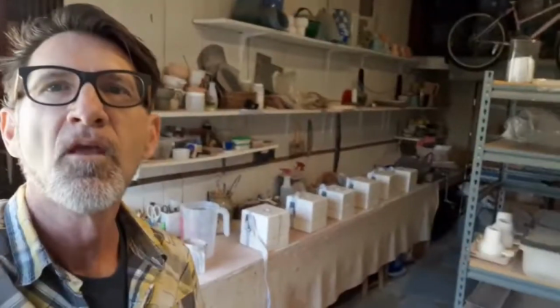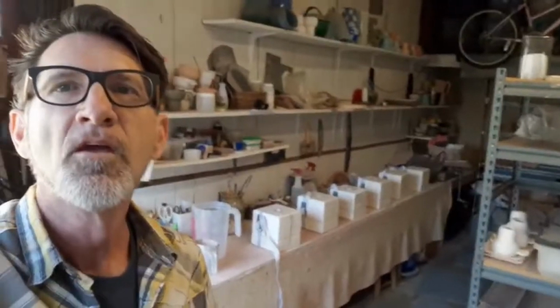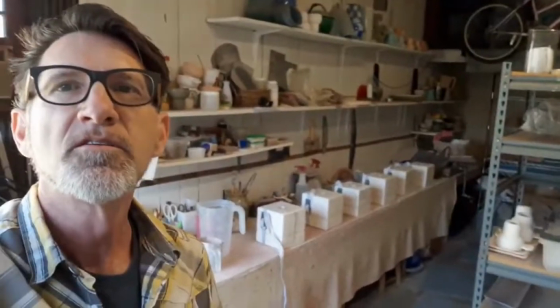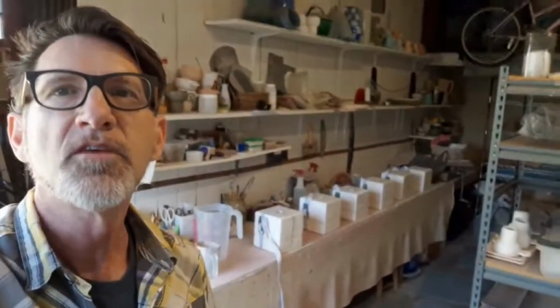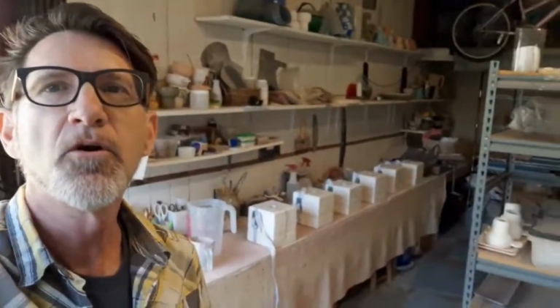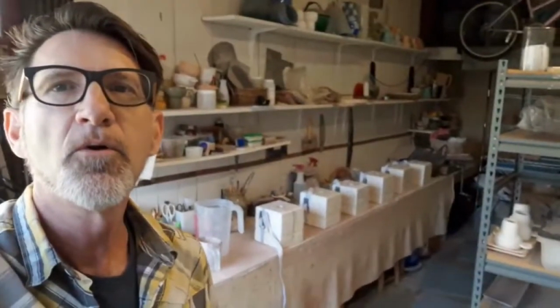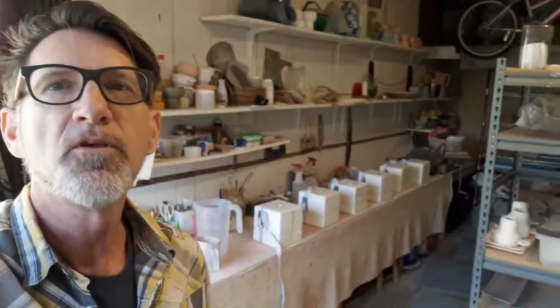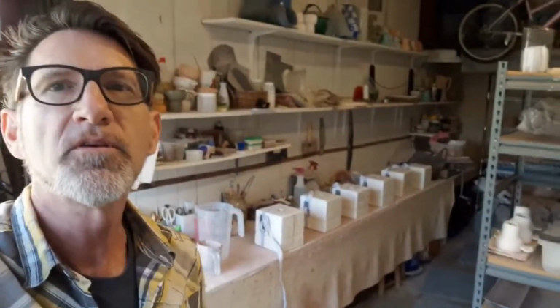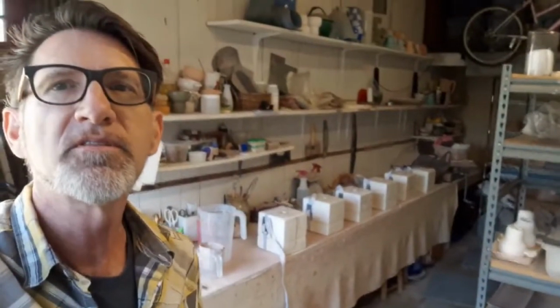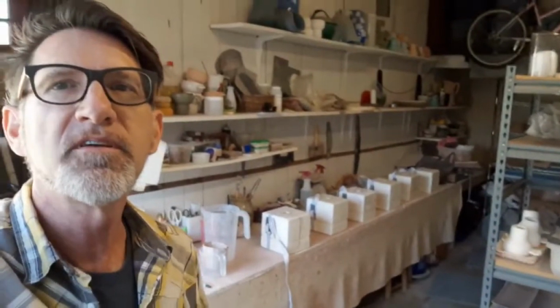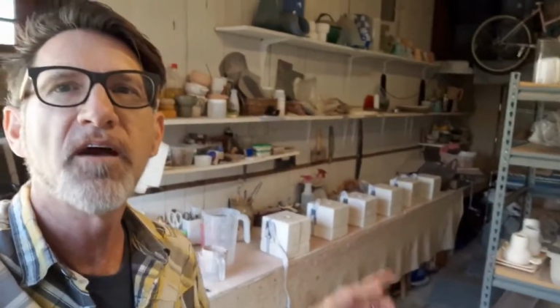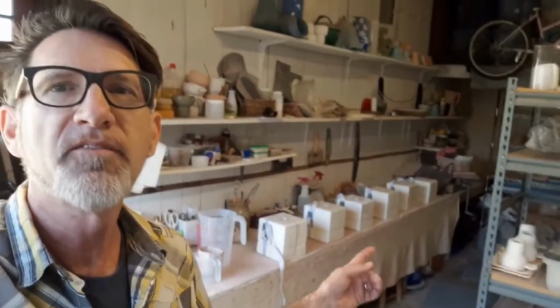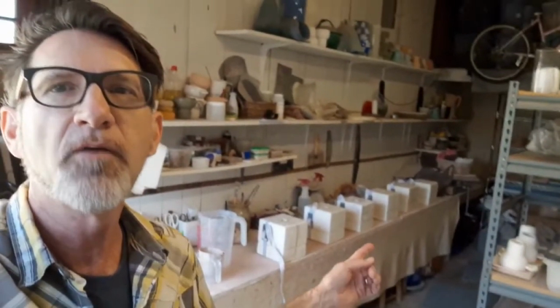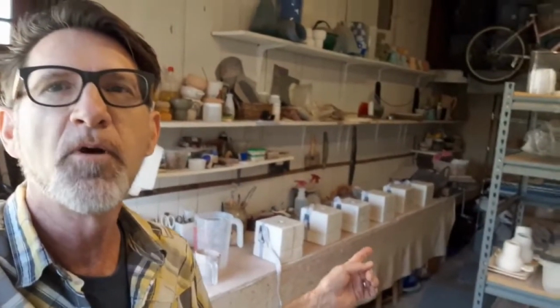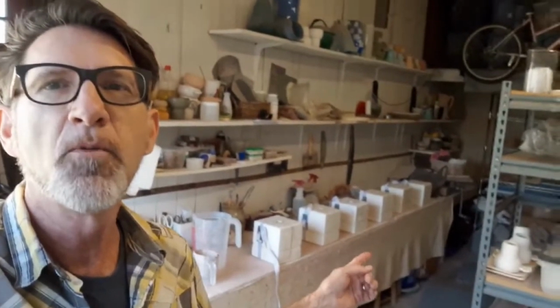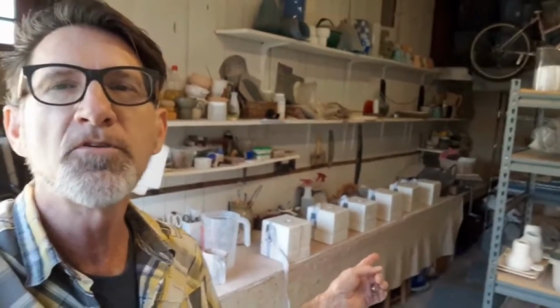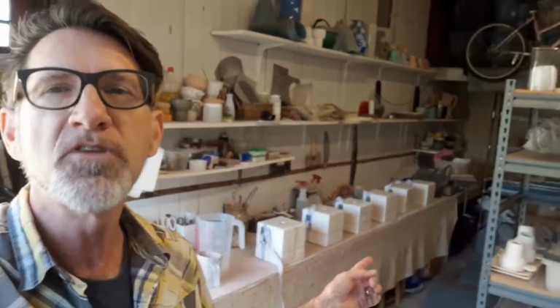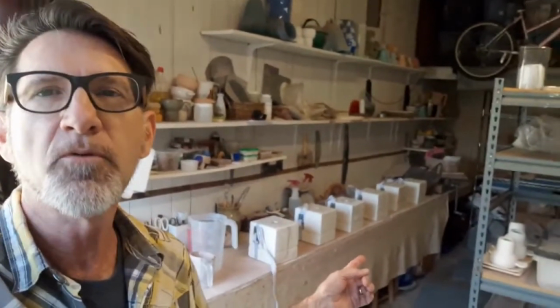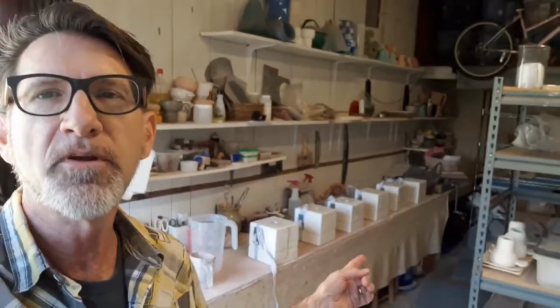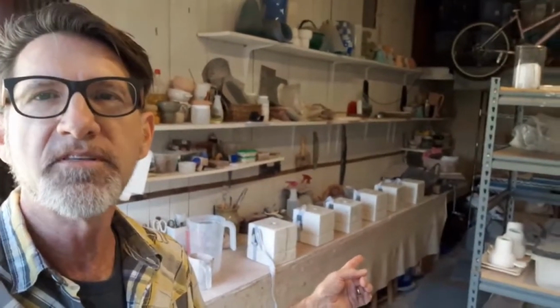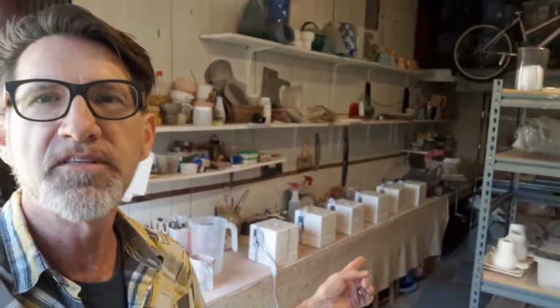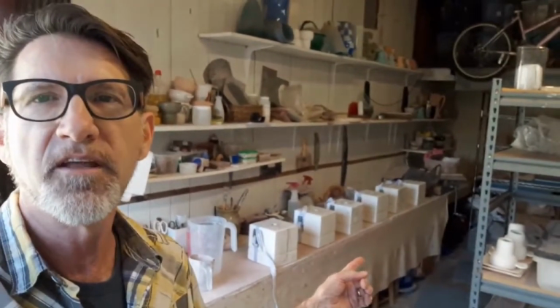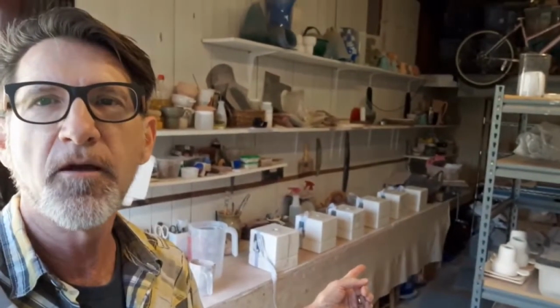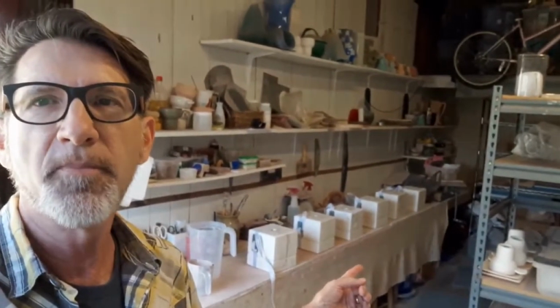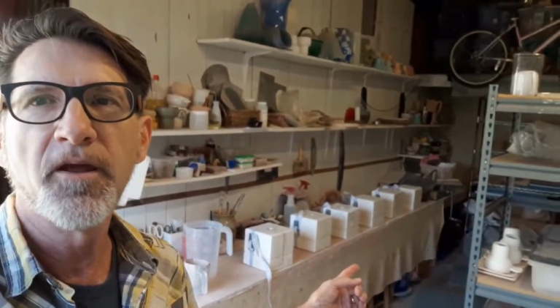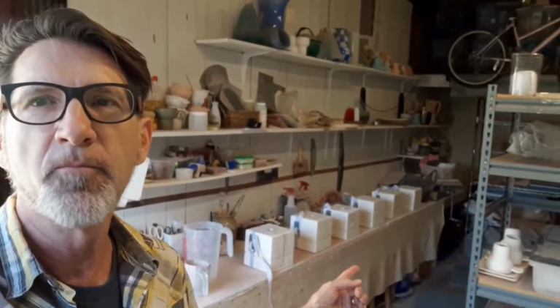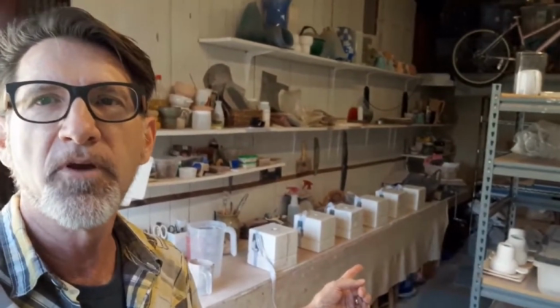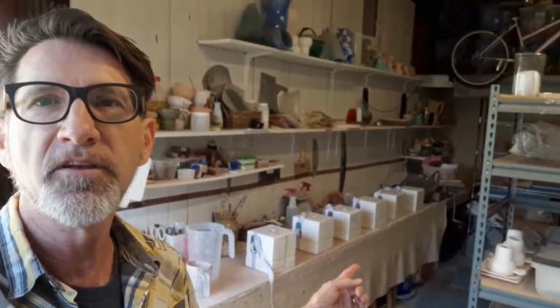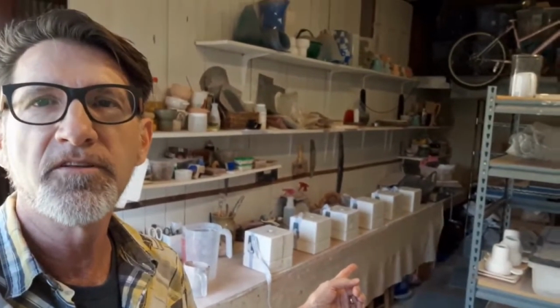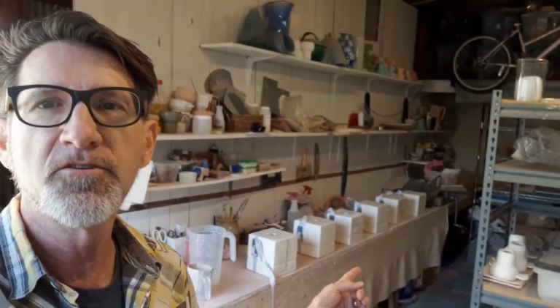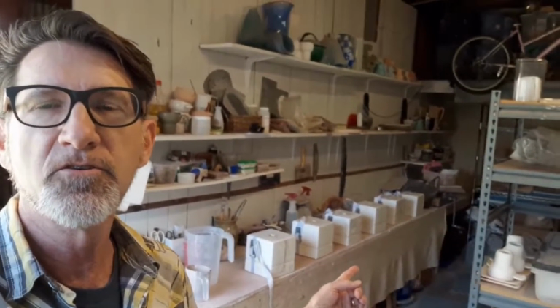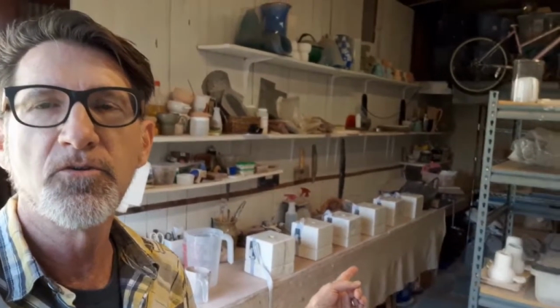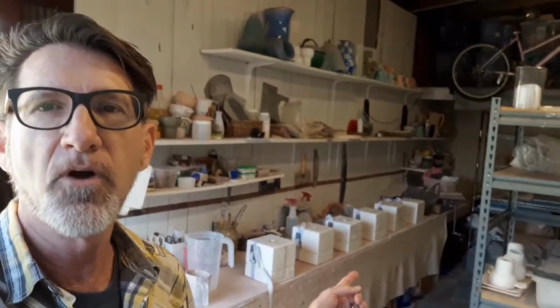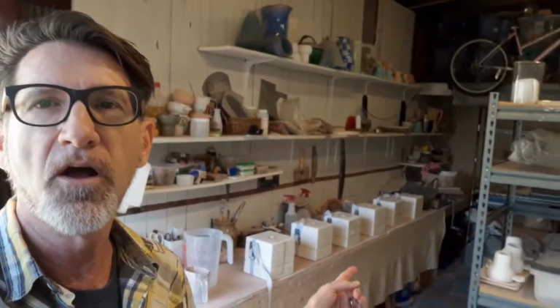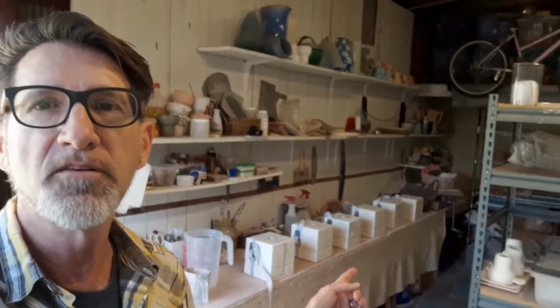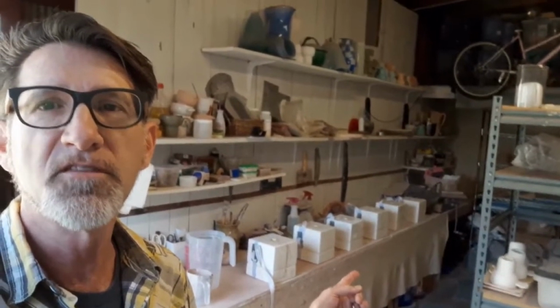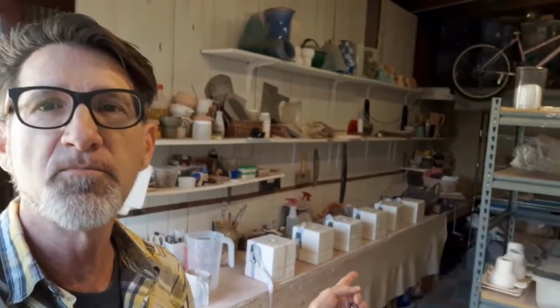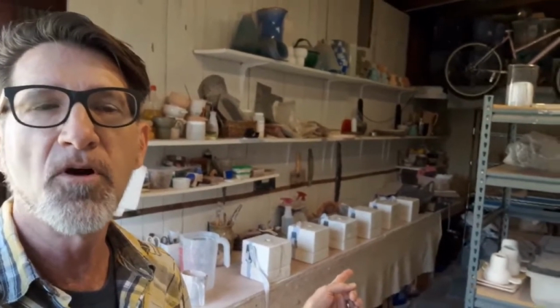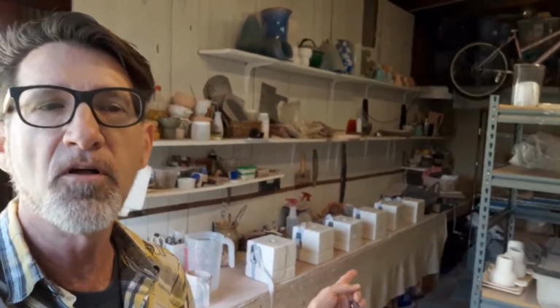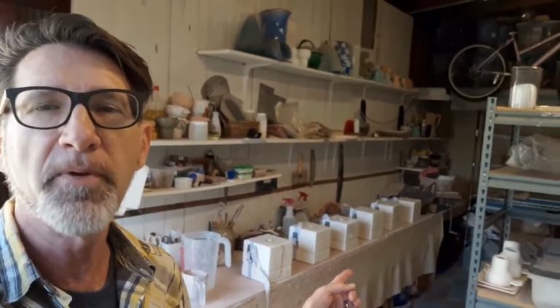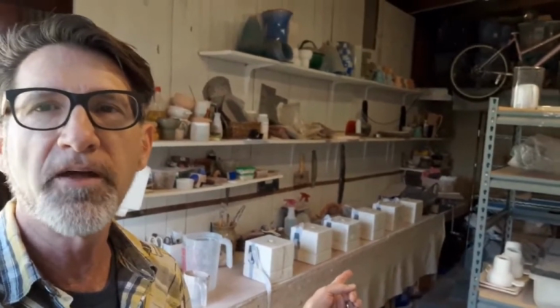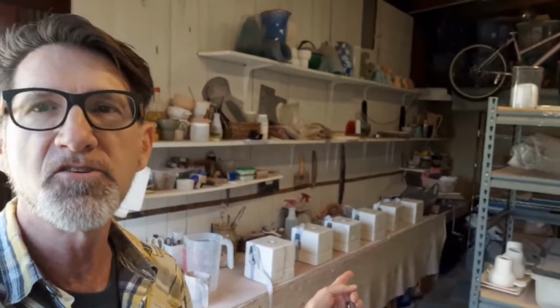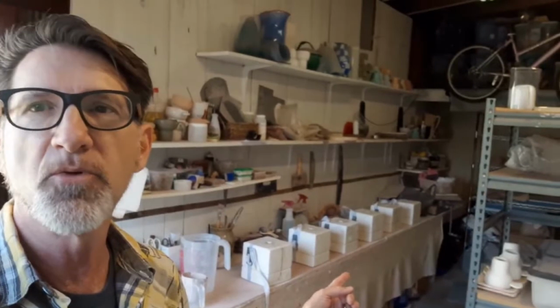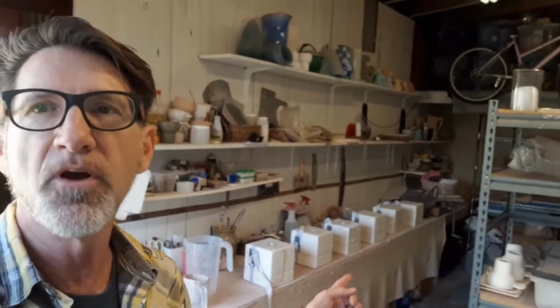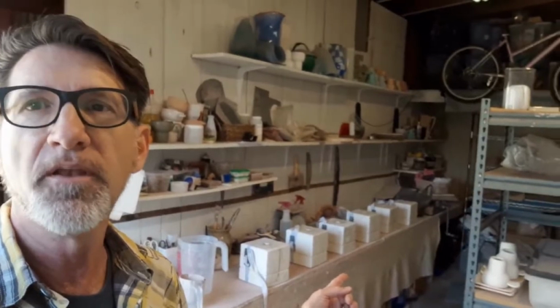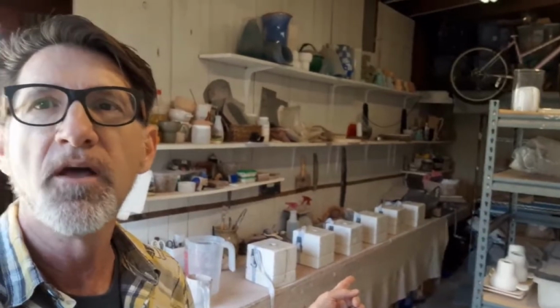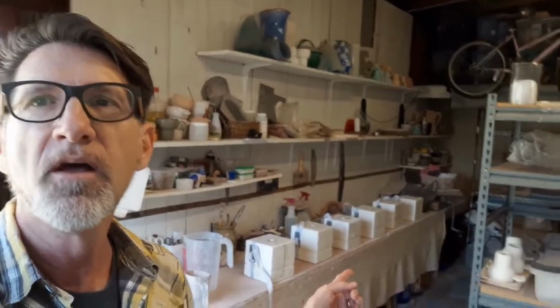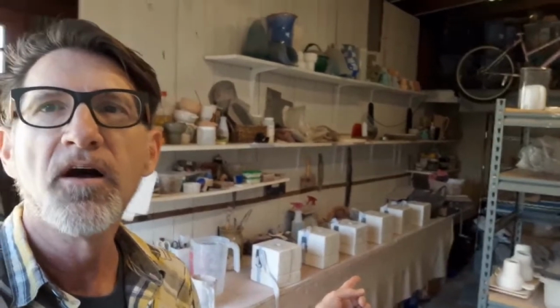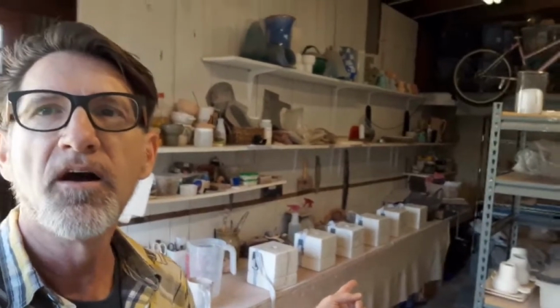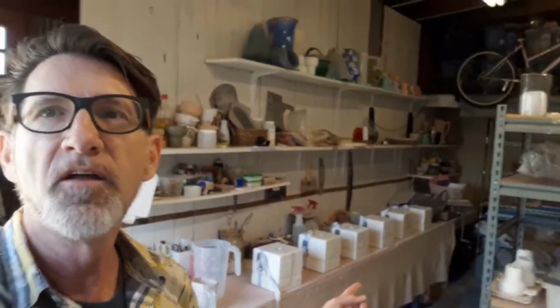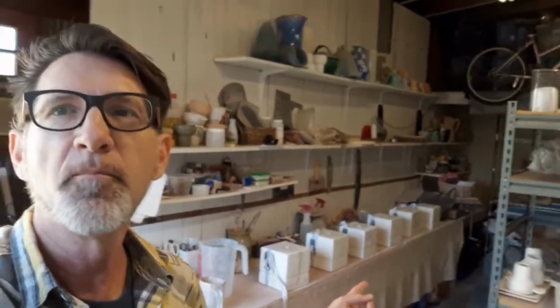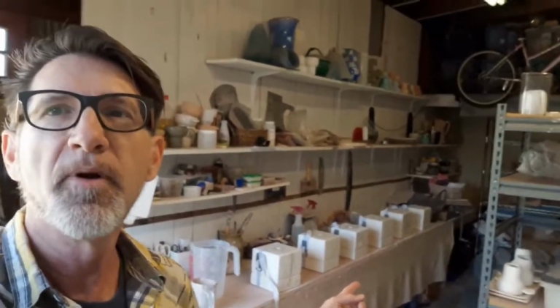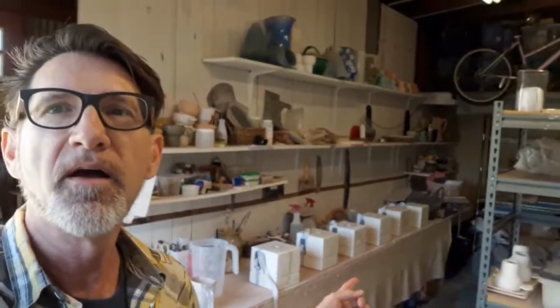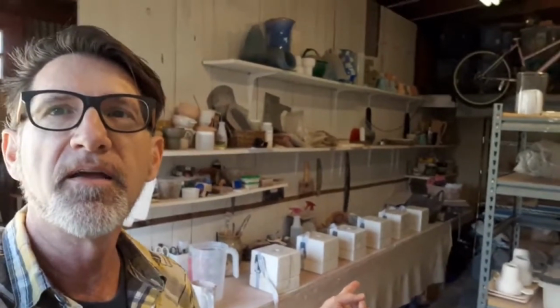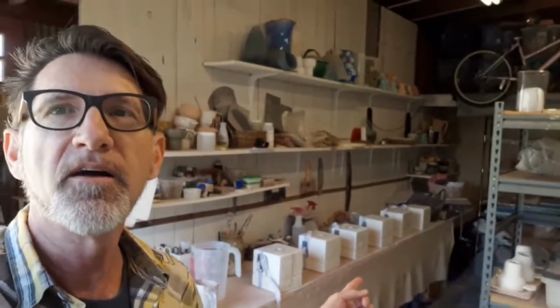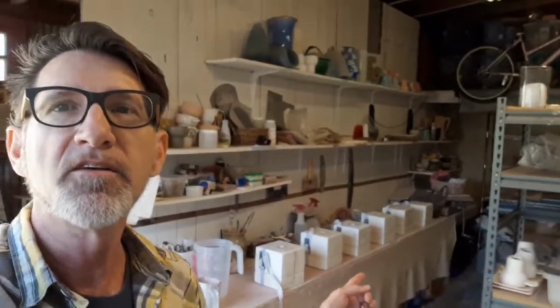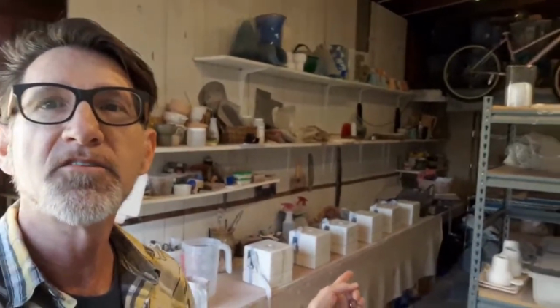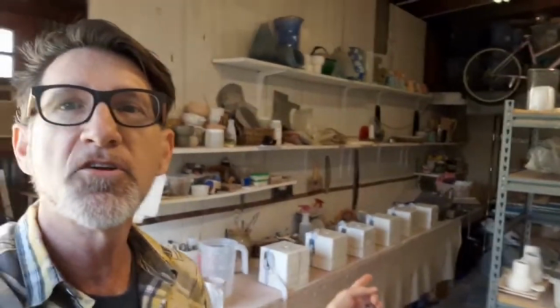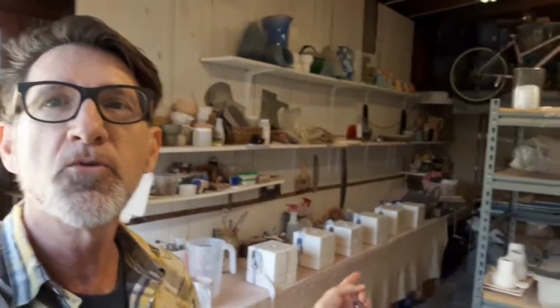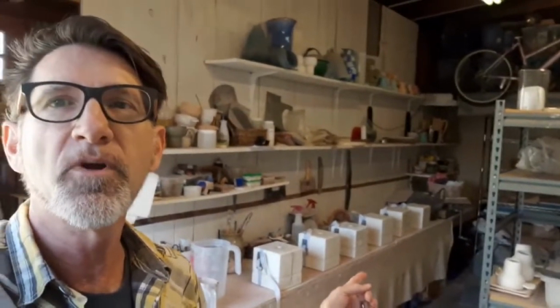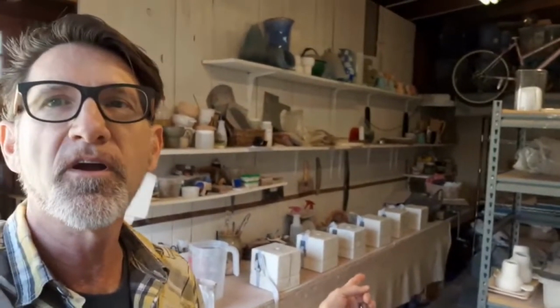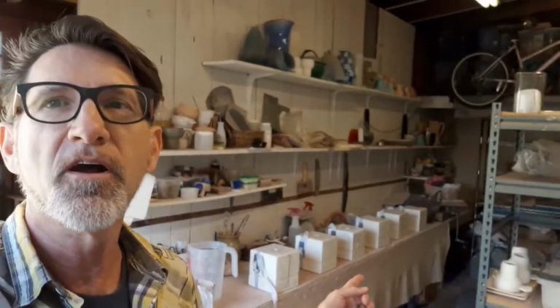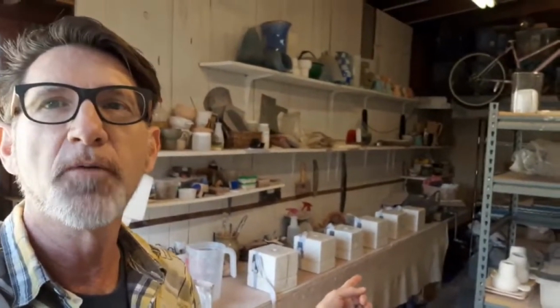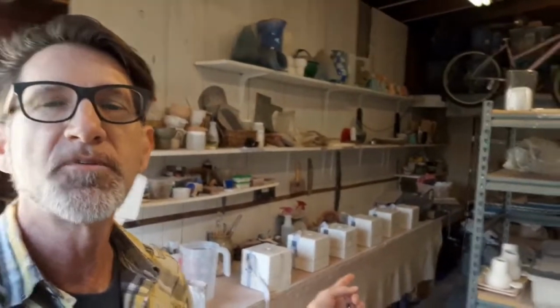You can see I've got my molds already set up and I'm ready to do a small batch run on my stoneware cups.